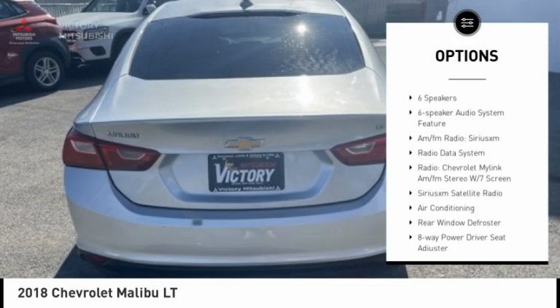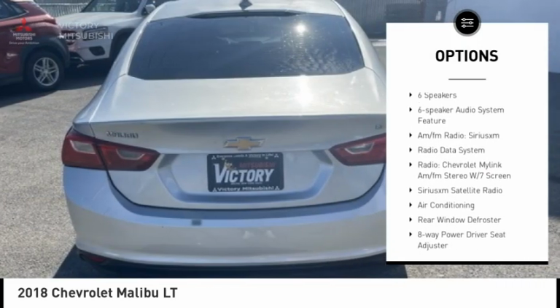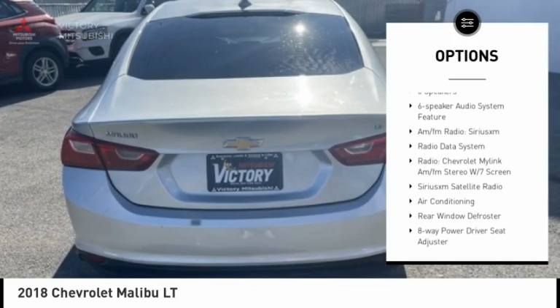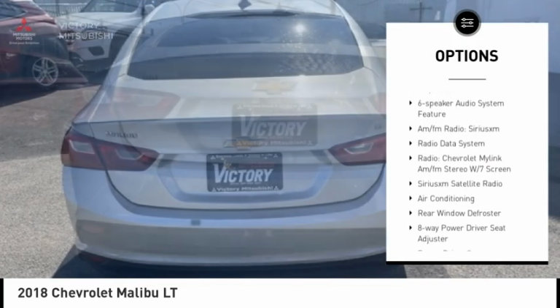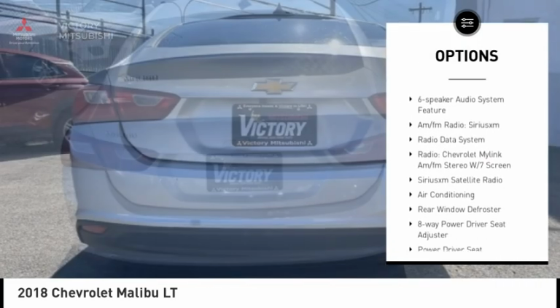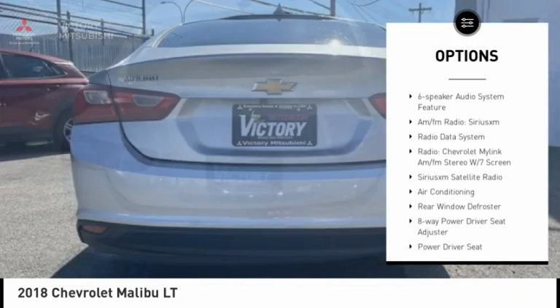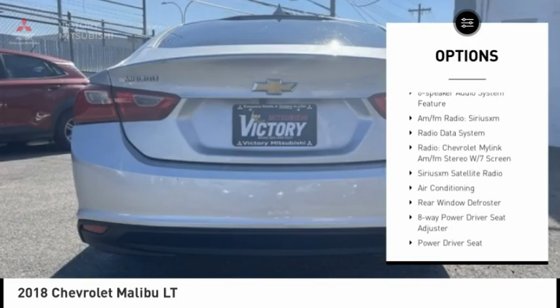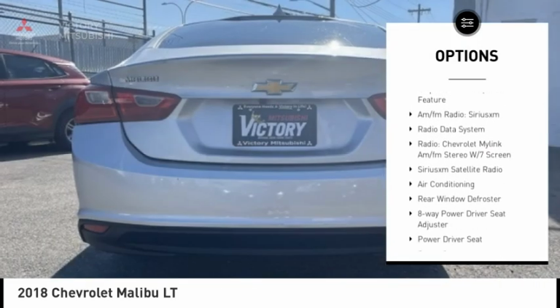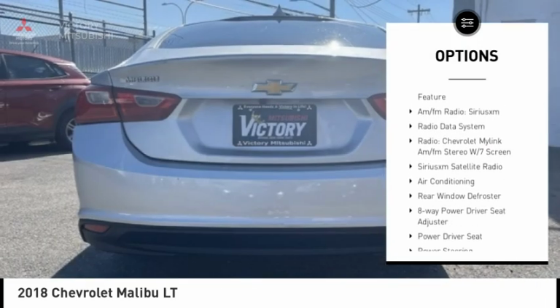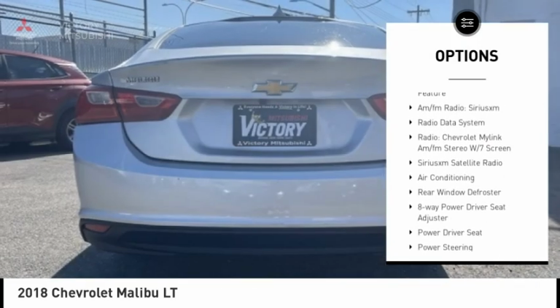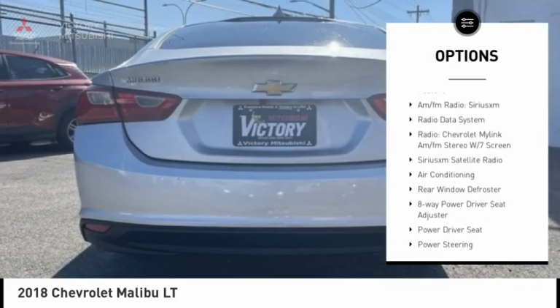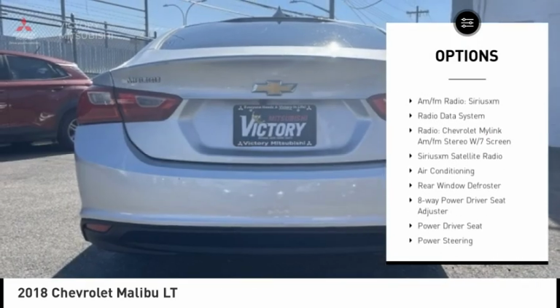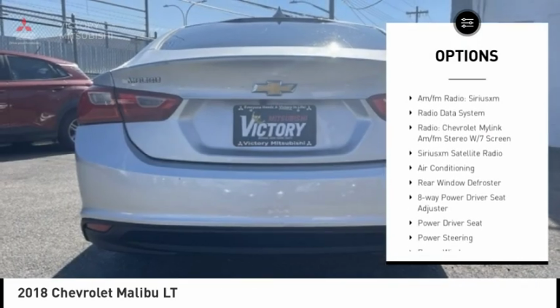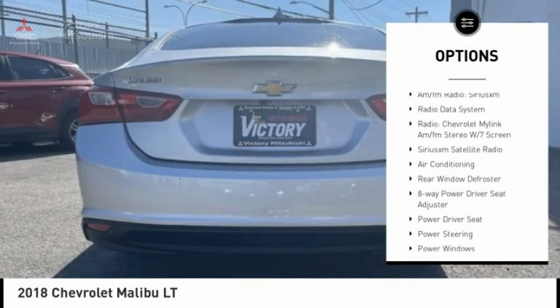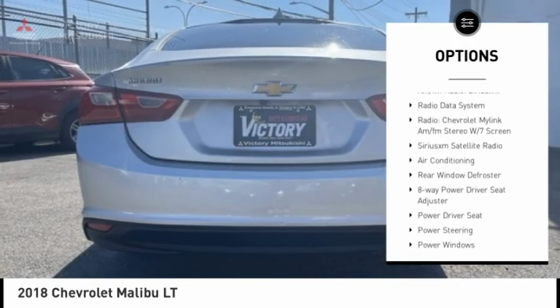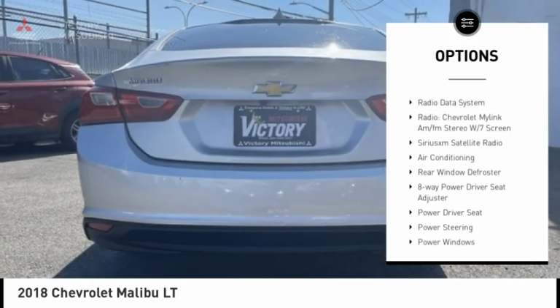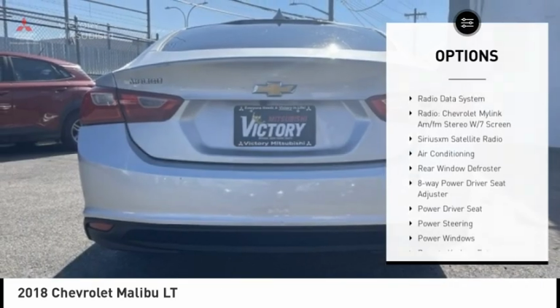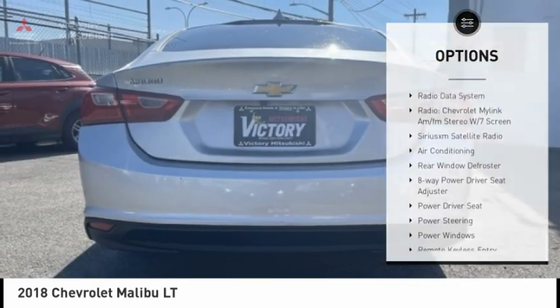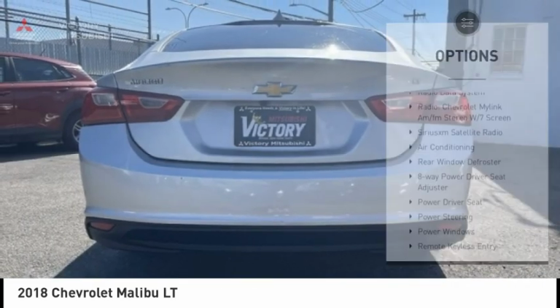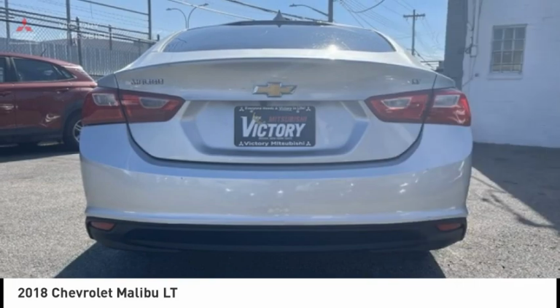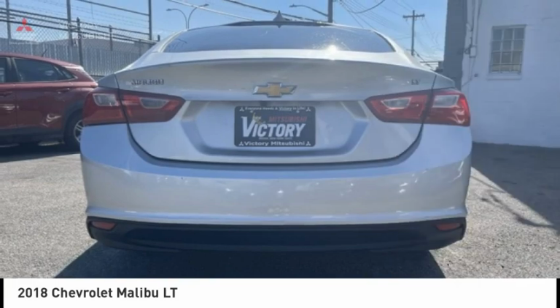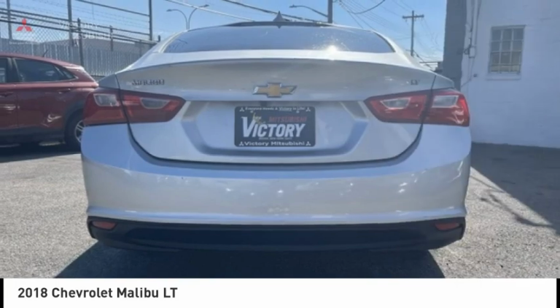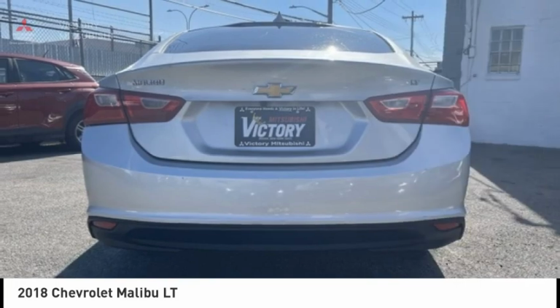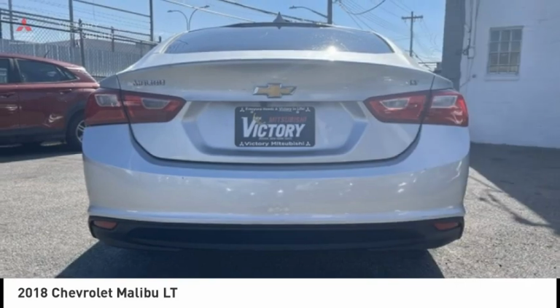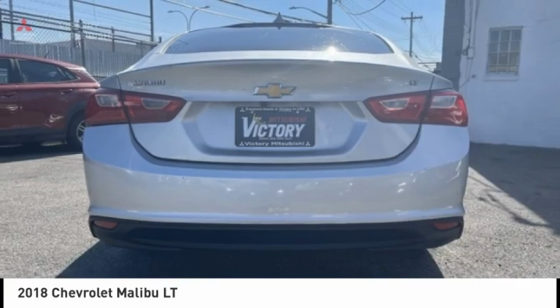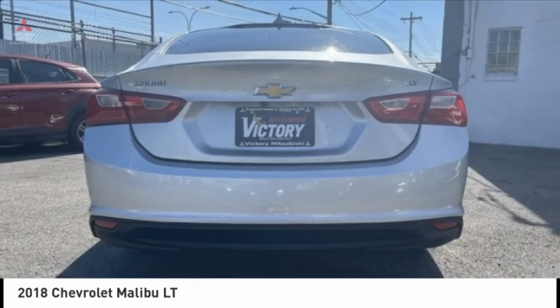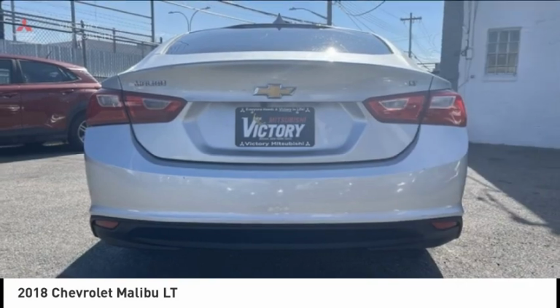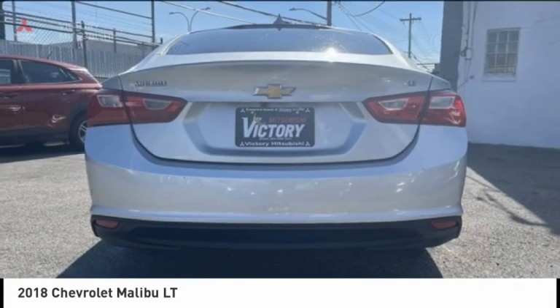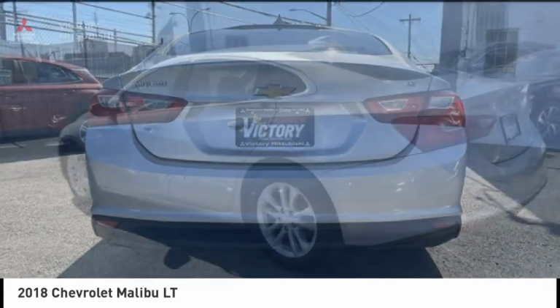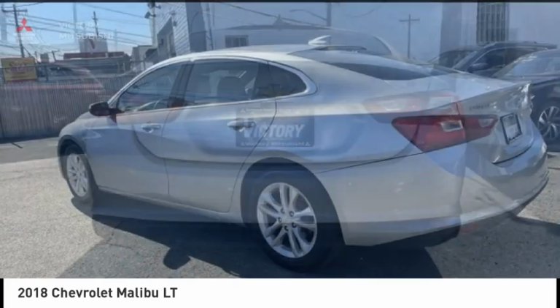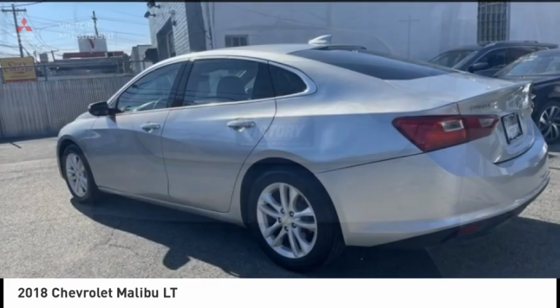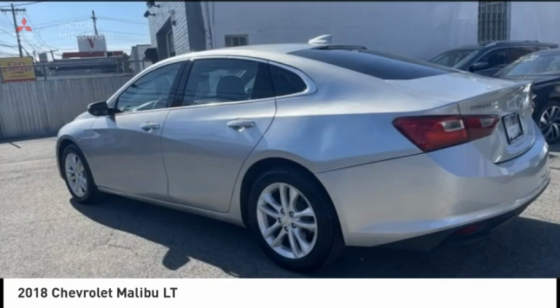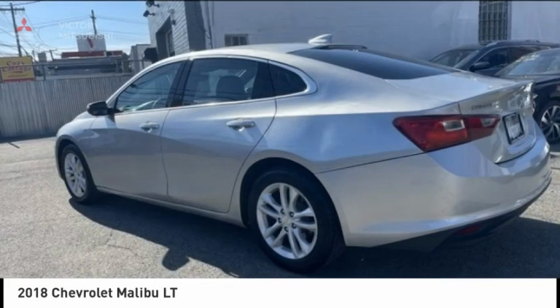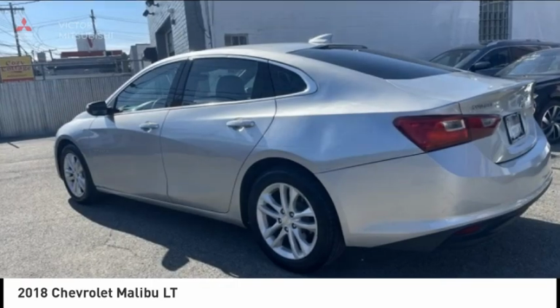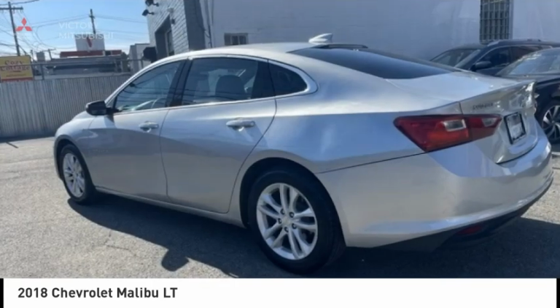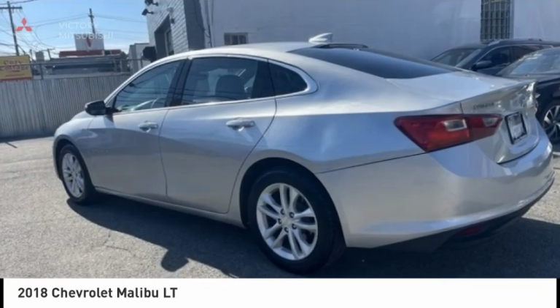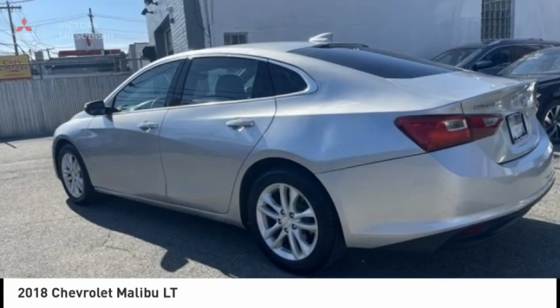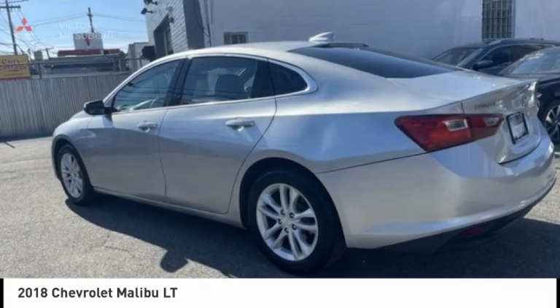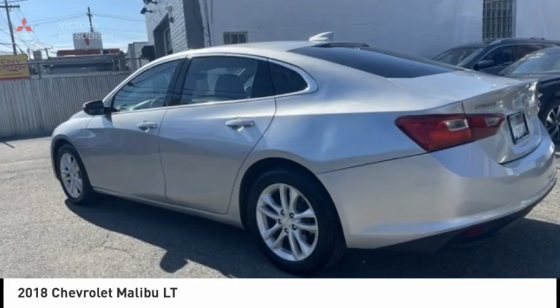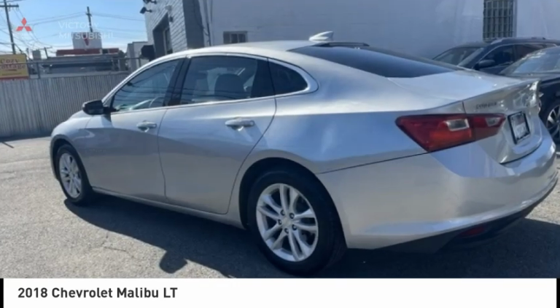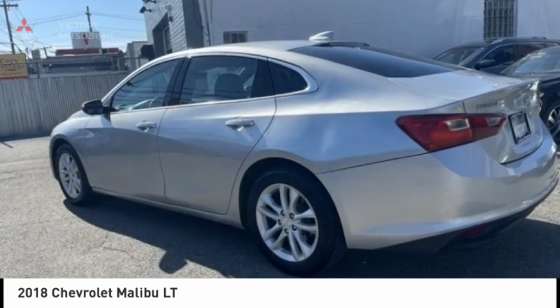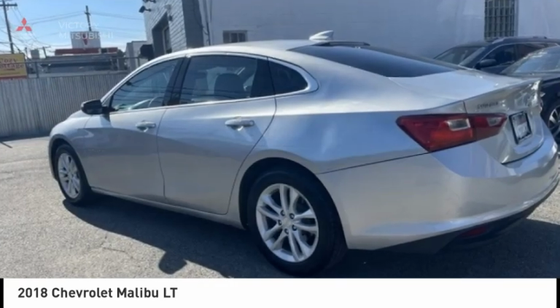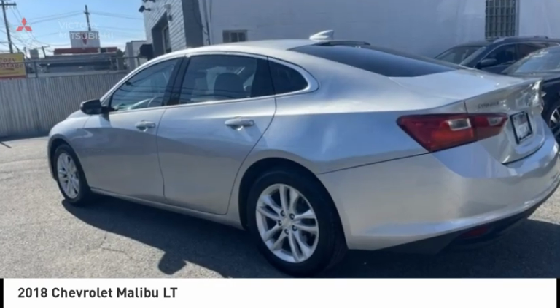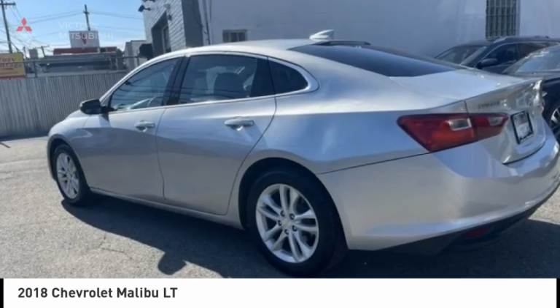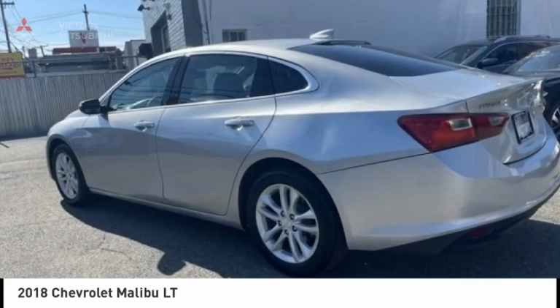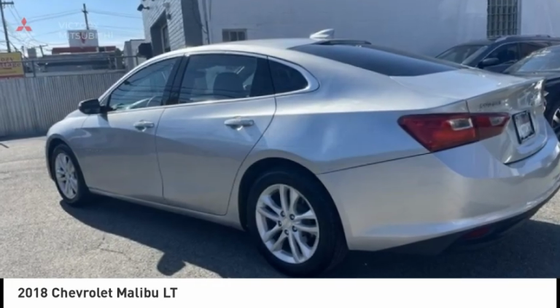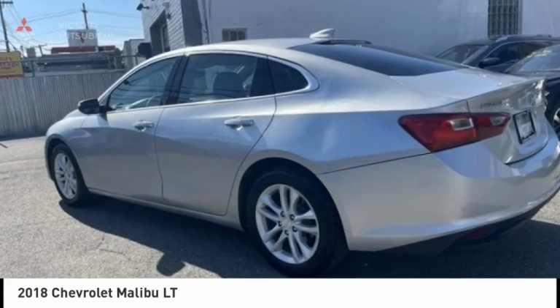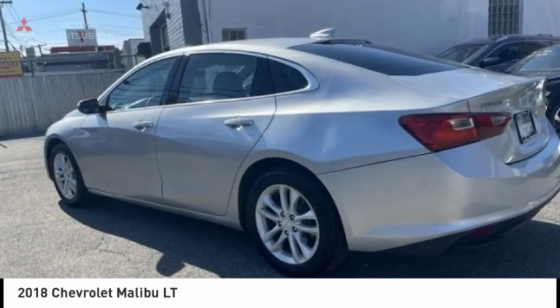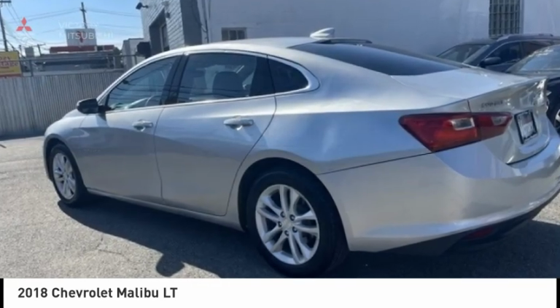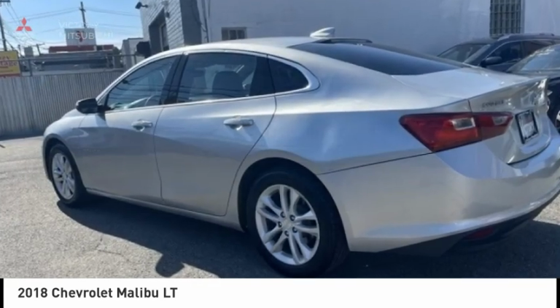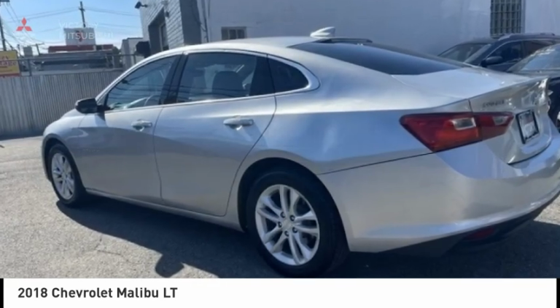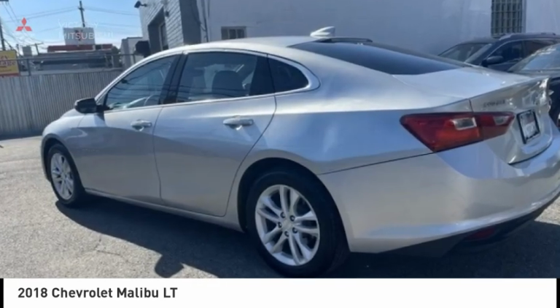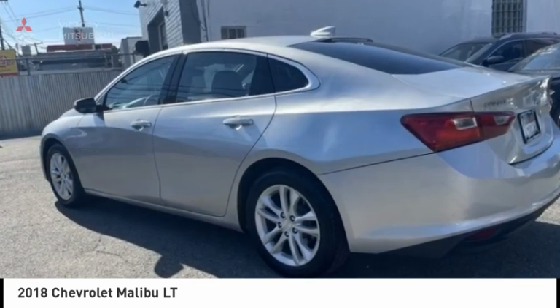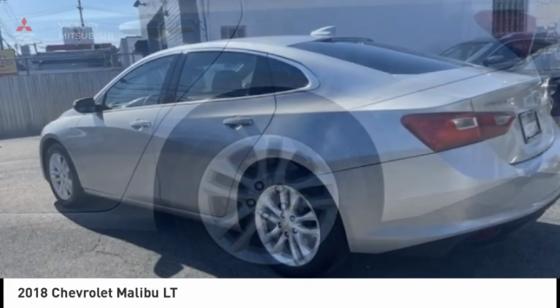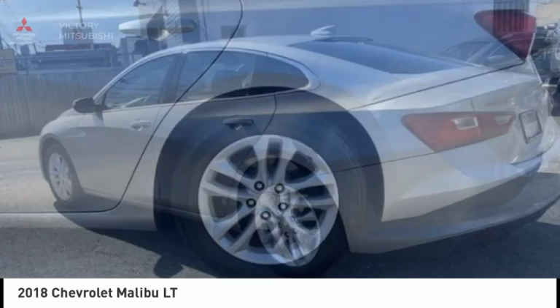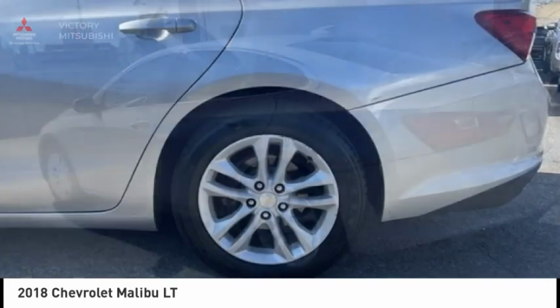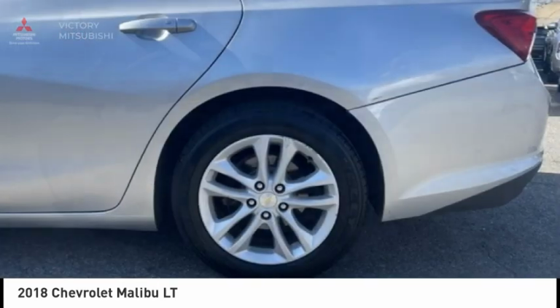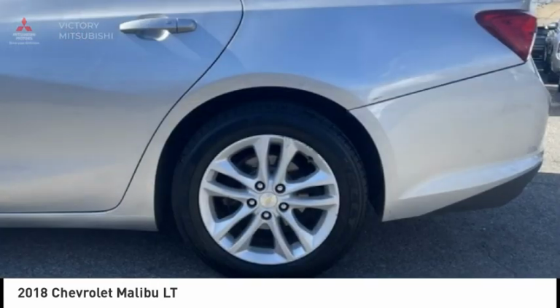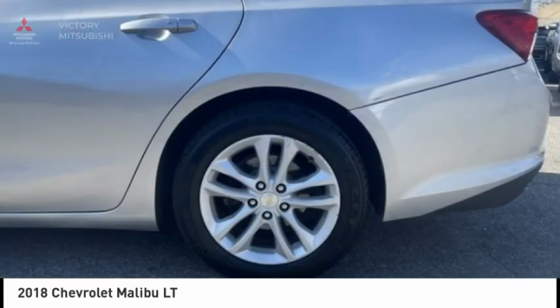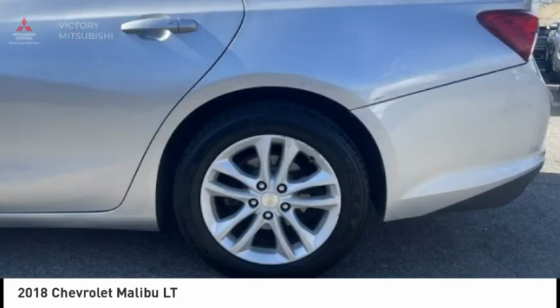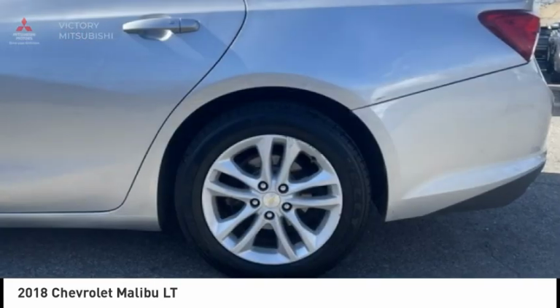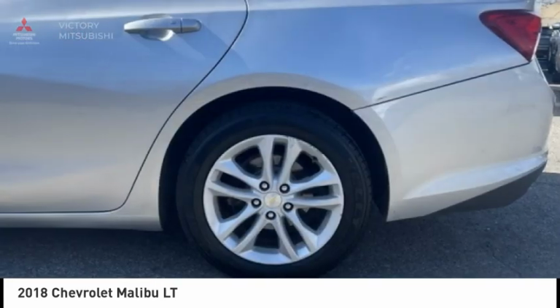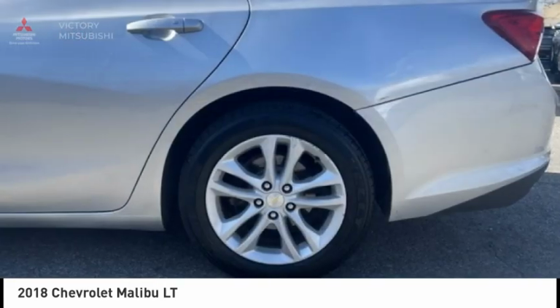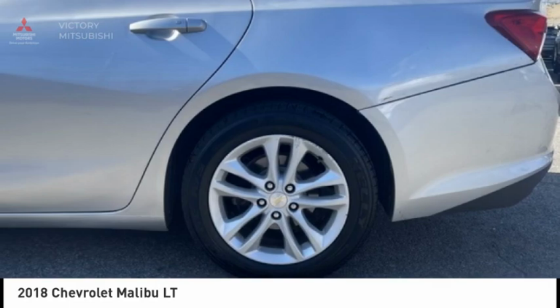Four-wheel disc brakes, front license plate bracket, speed control, rear window defroster, and Sirius satellite radio.